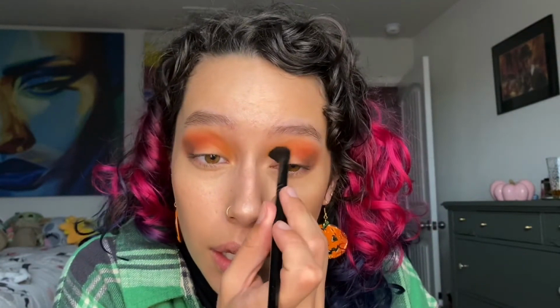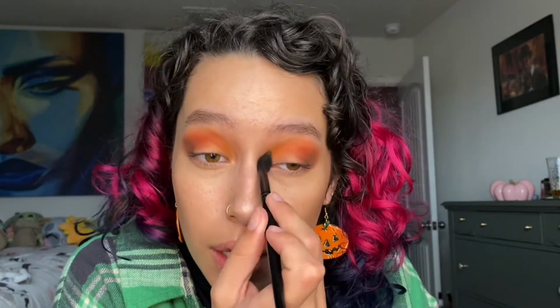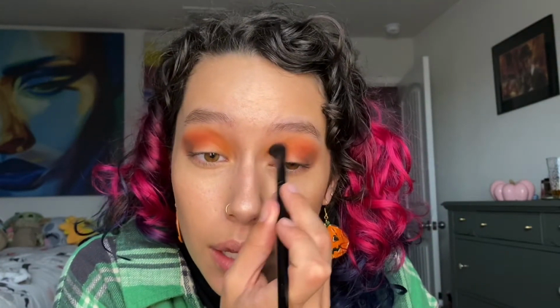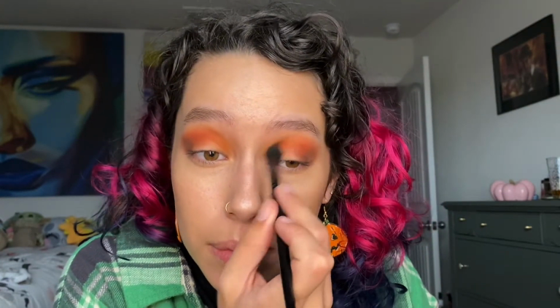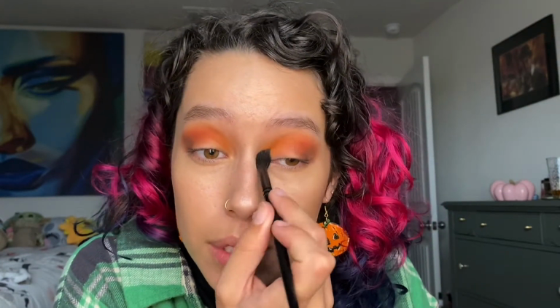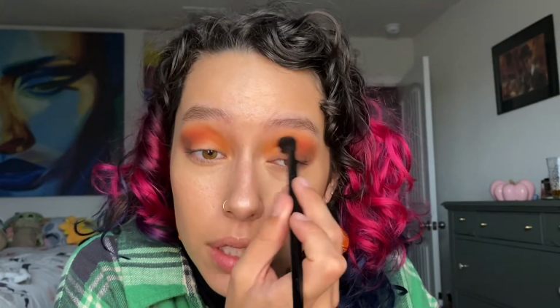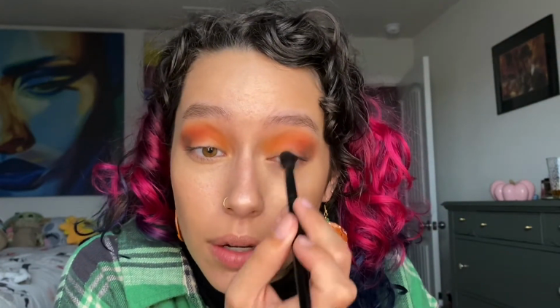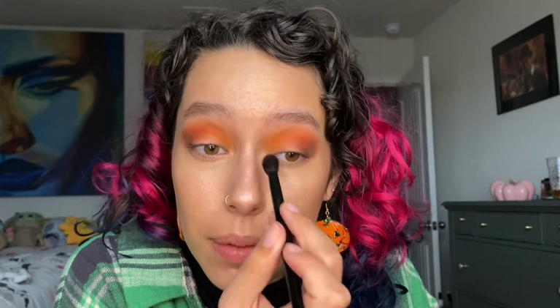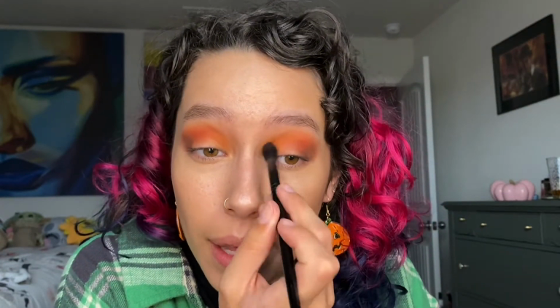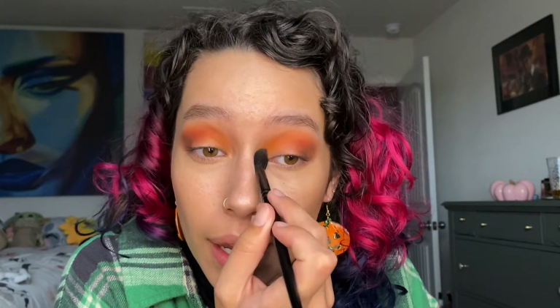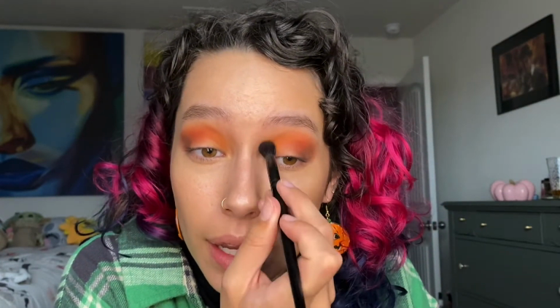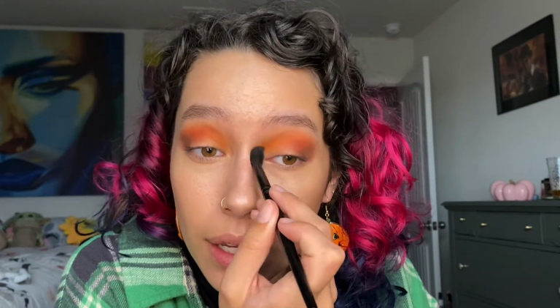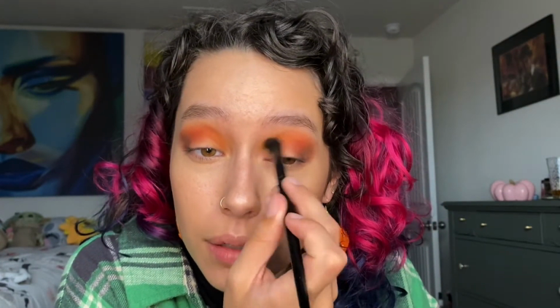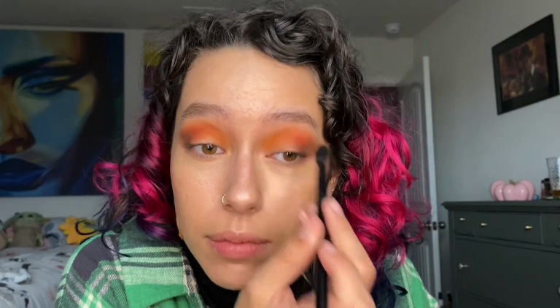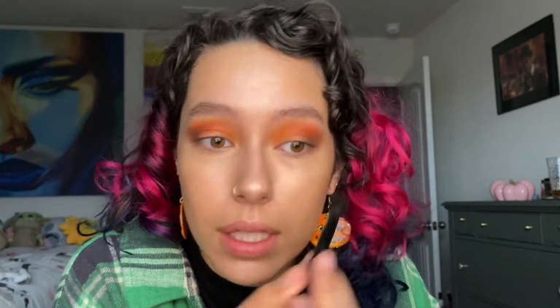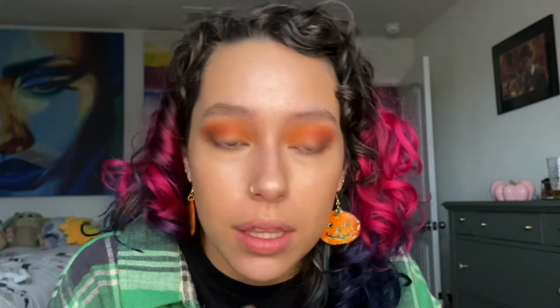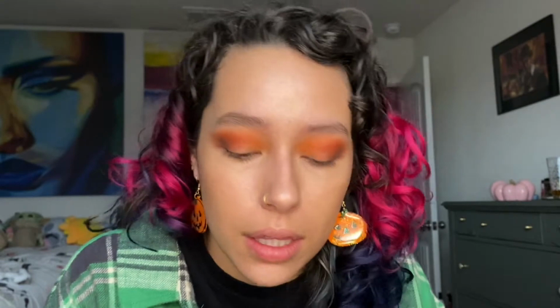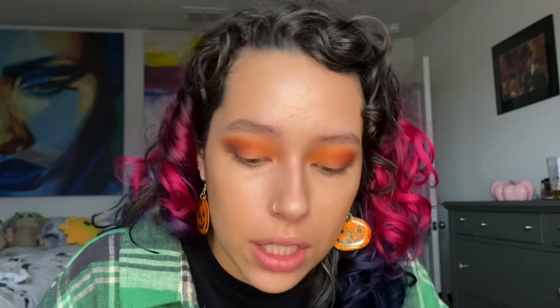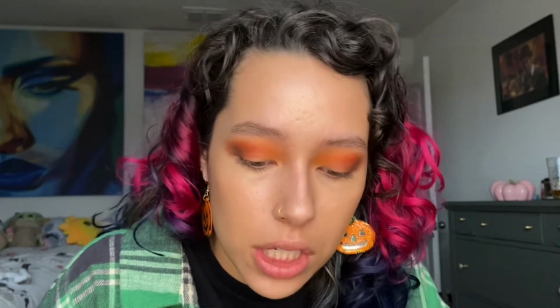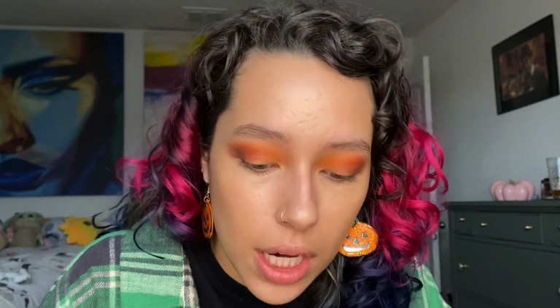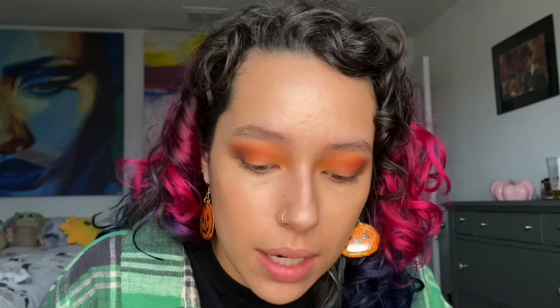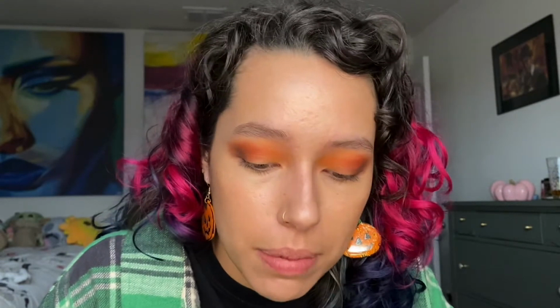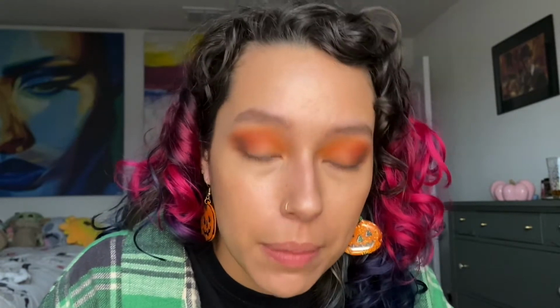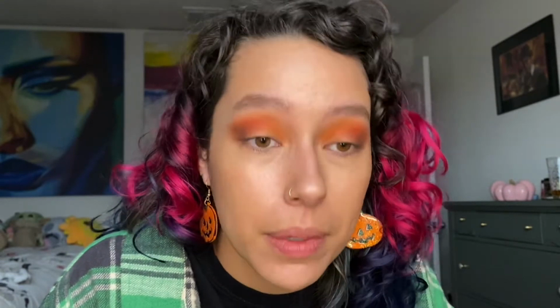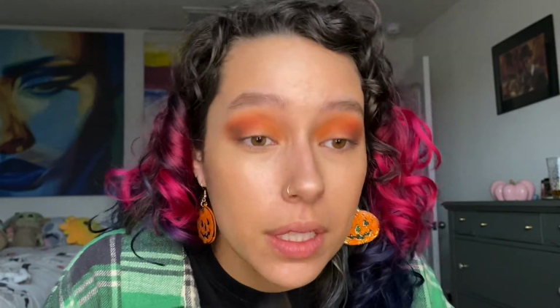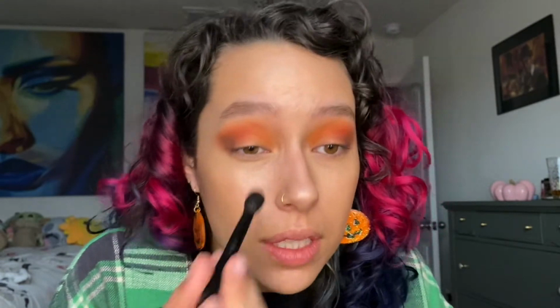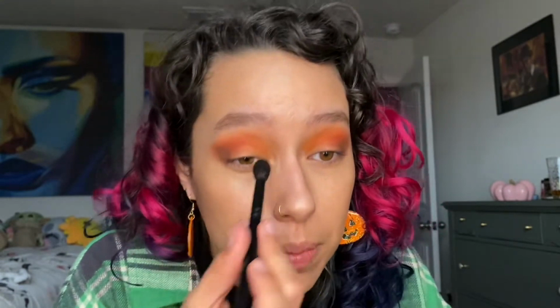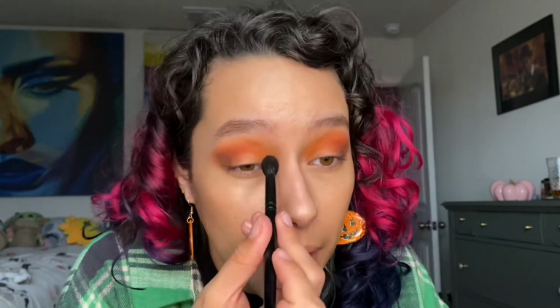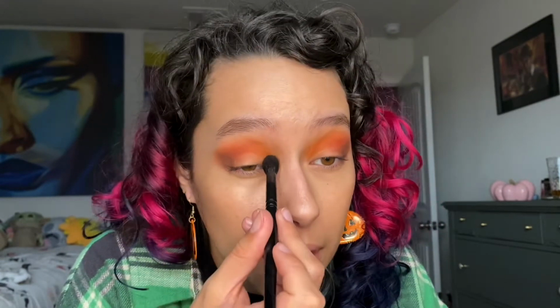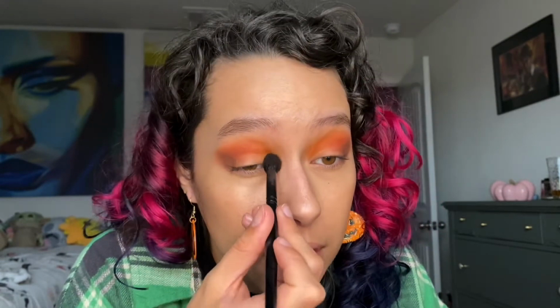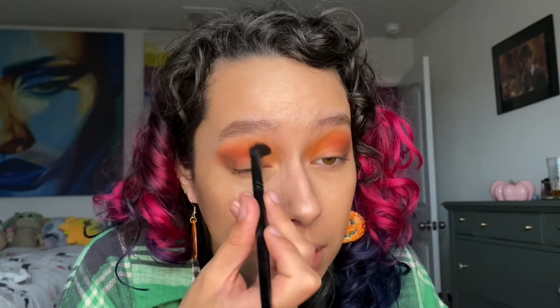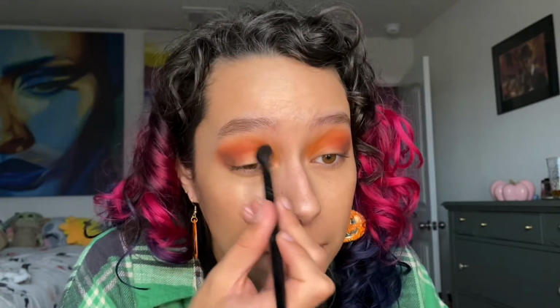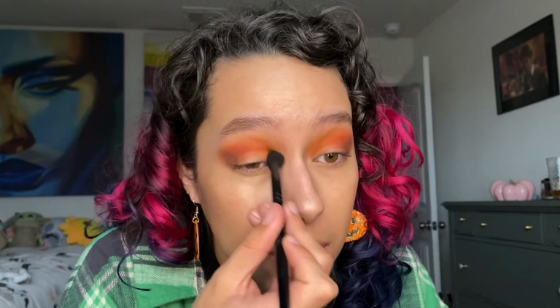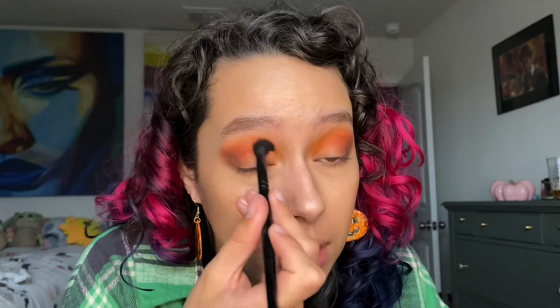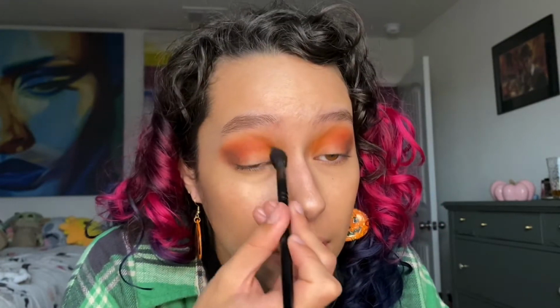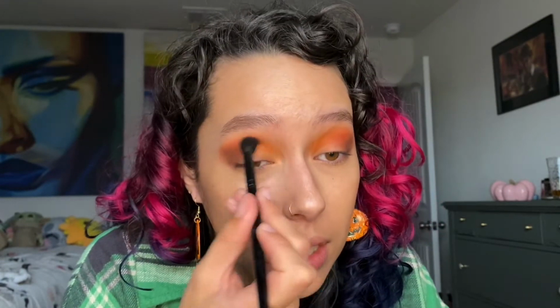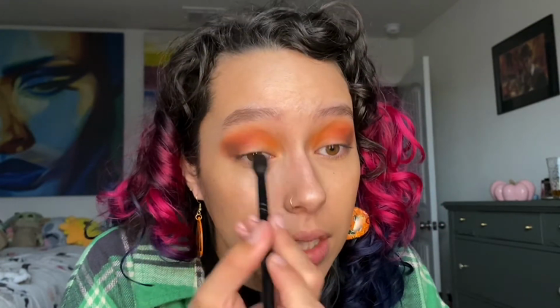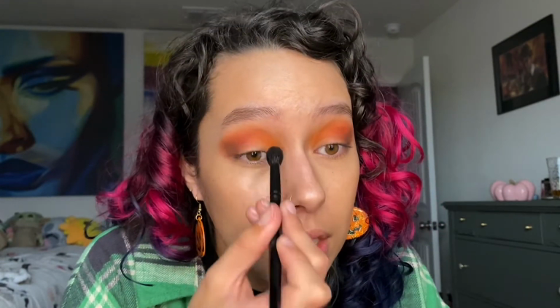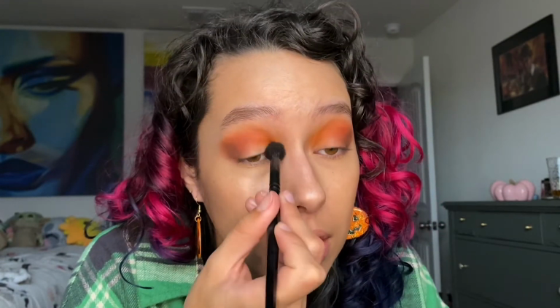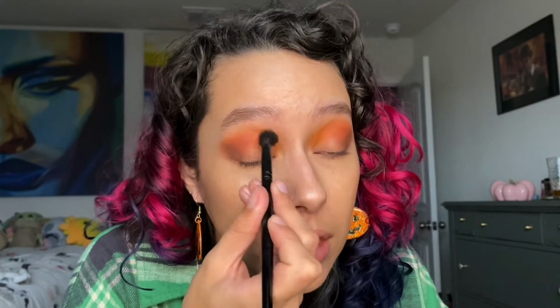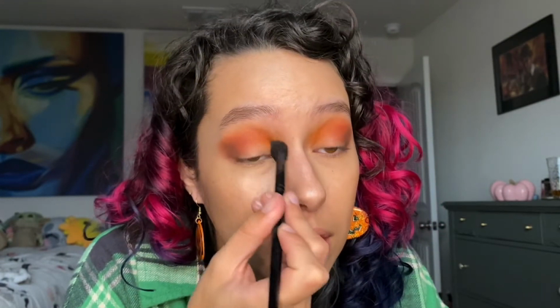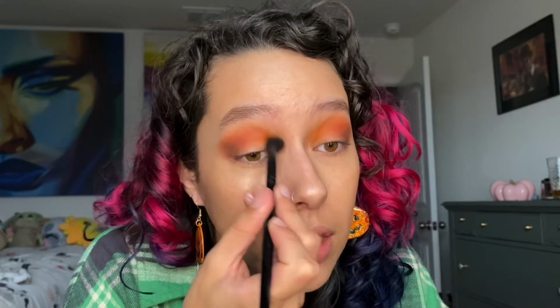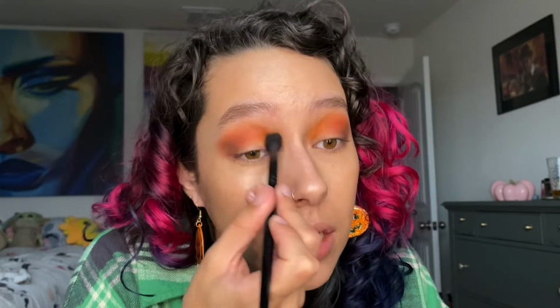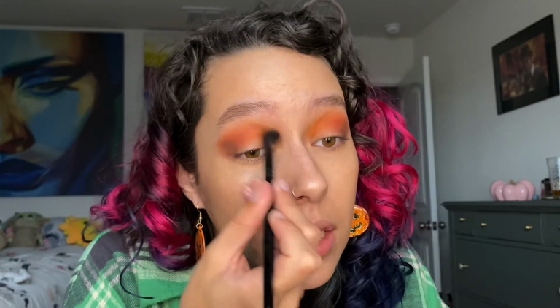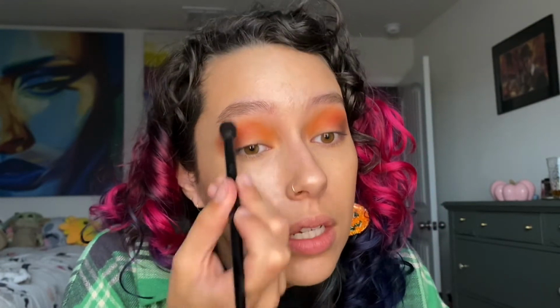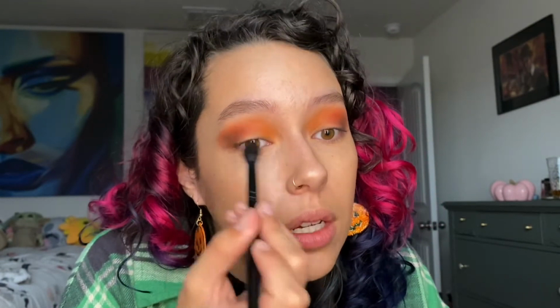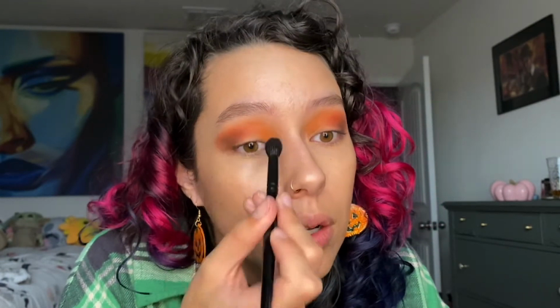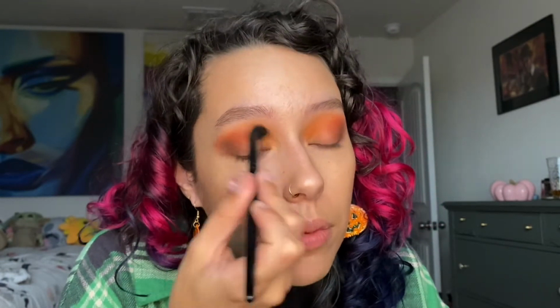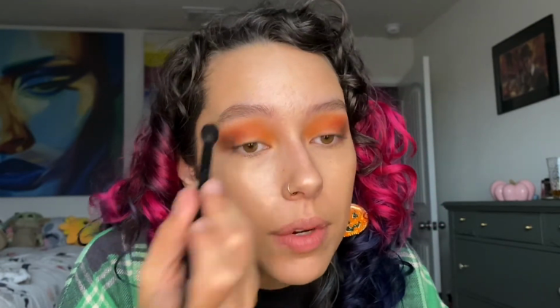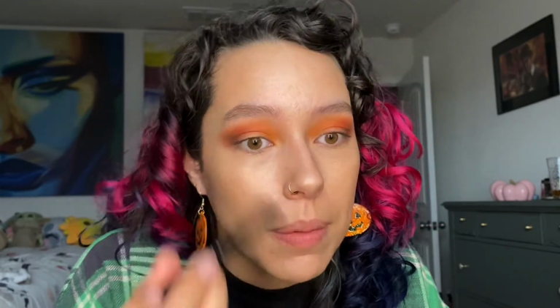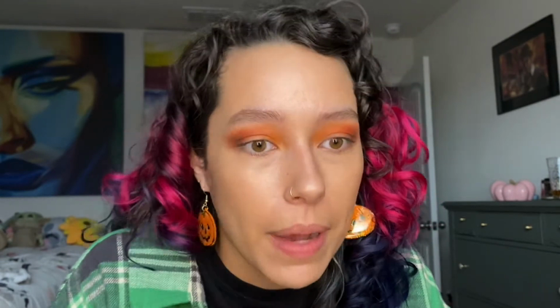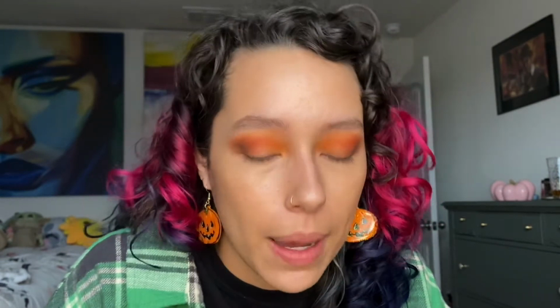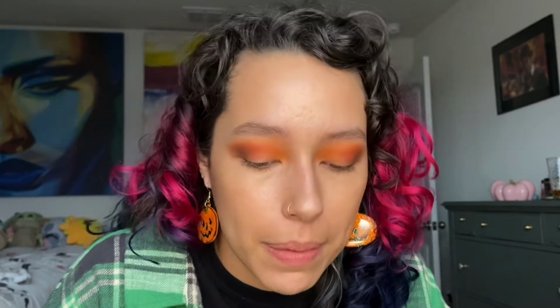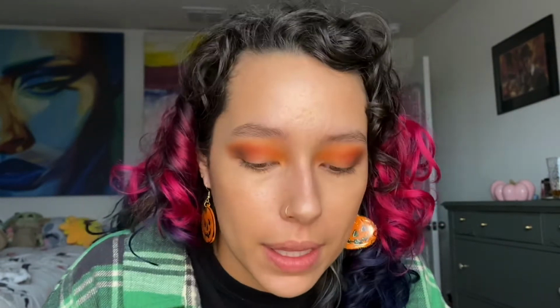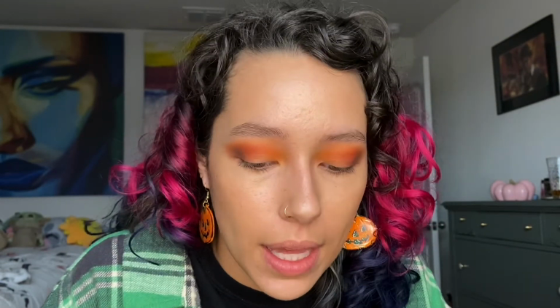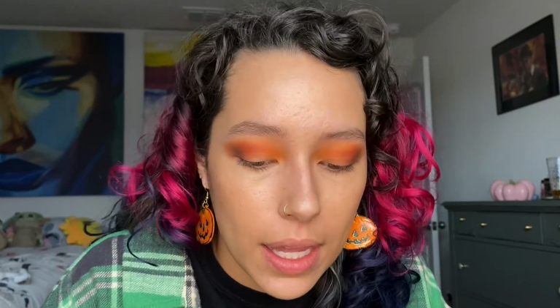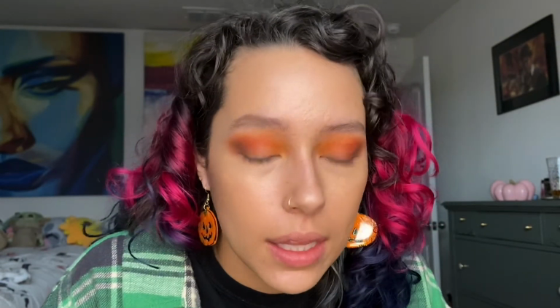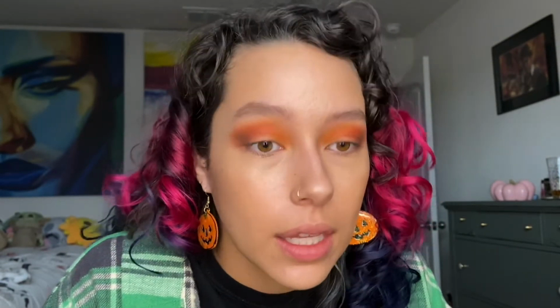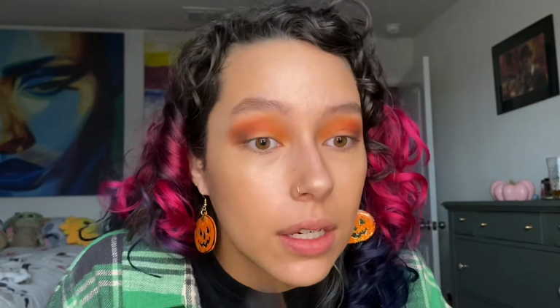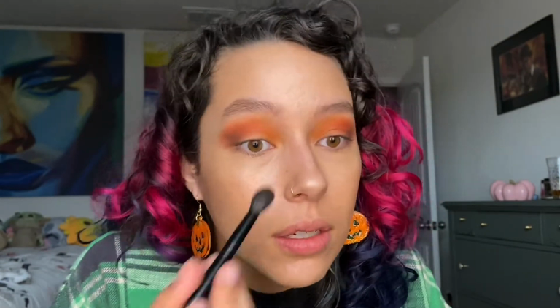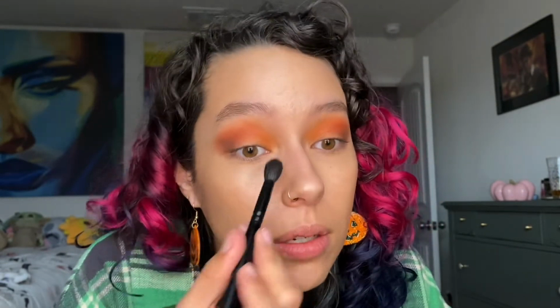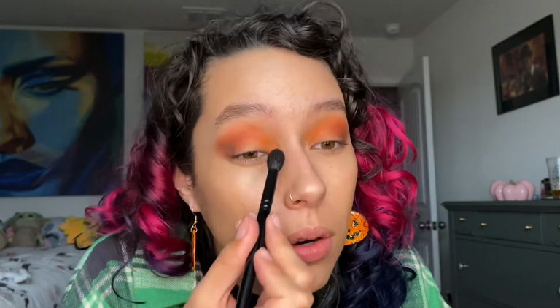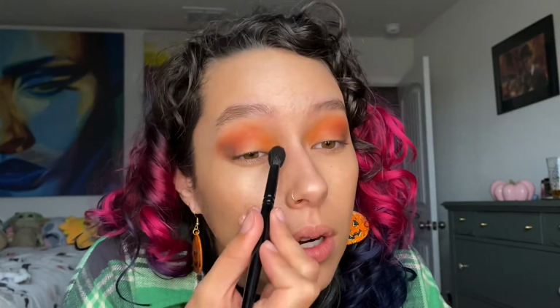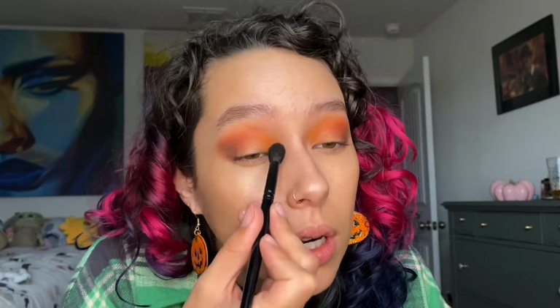Just going back in with the shade Pumpkin Spice and I'm just kind of re-popping that in the inner corner.